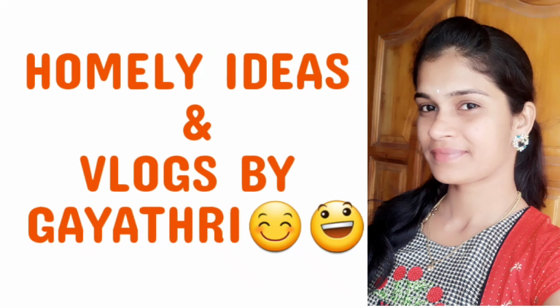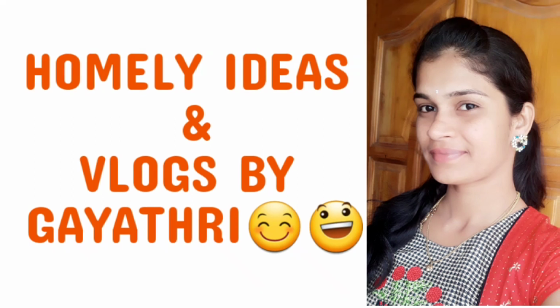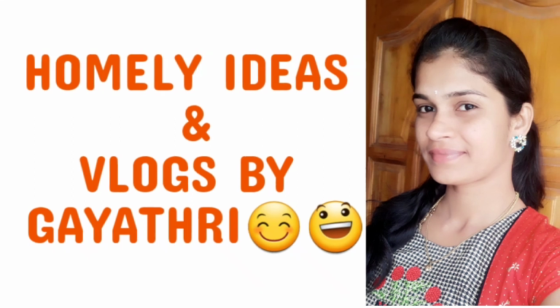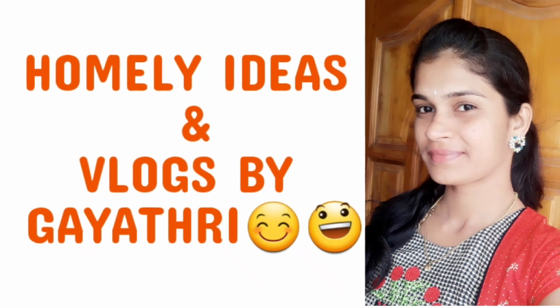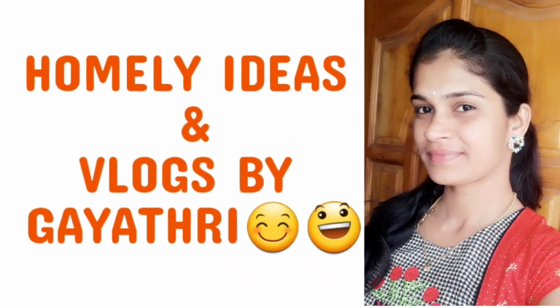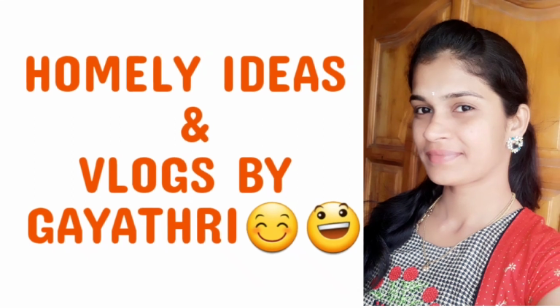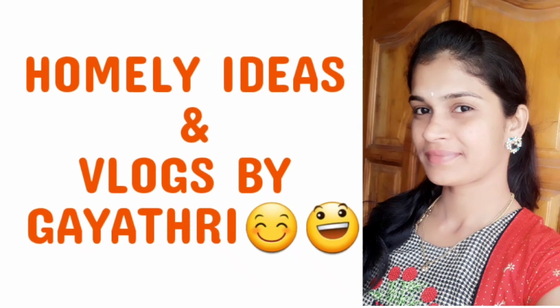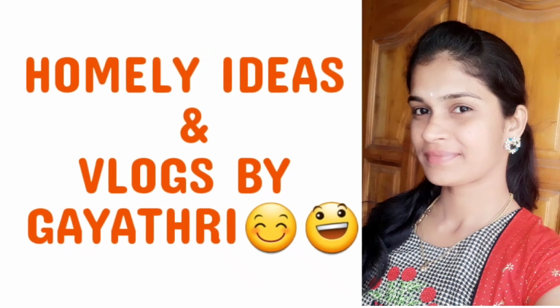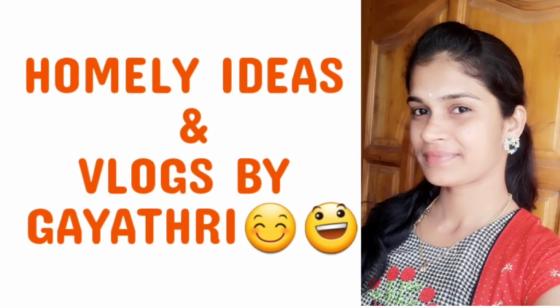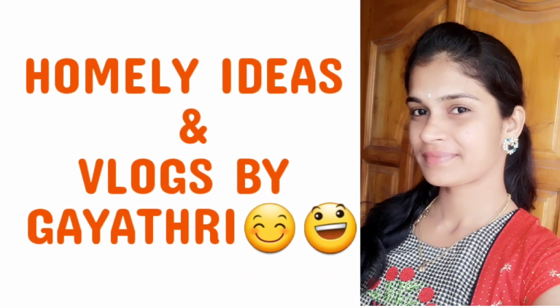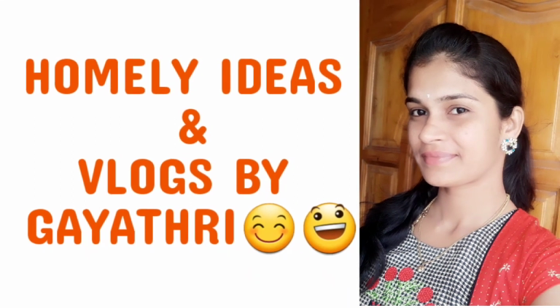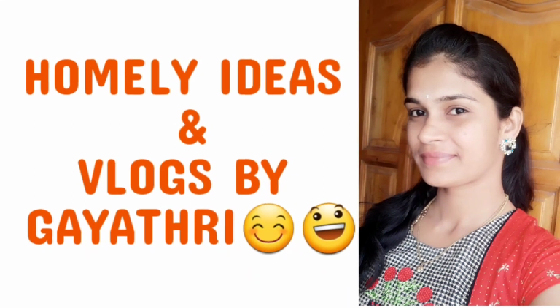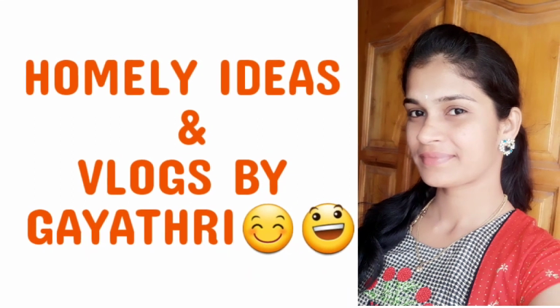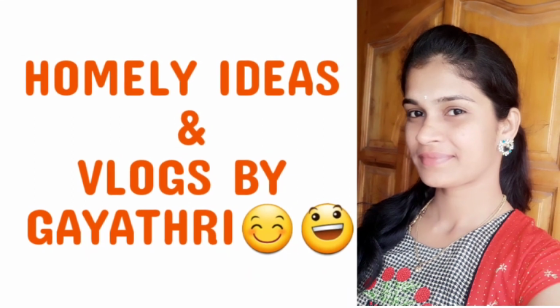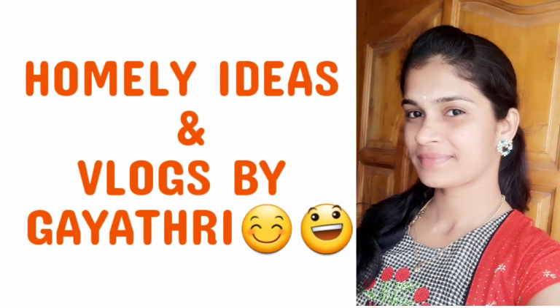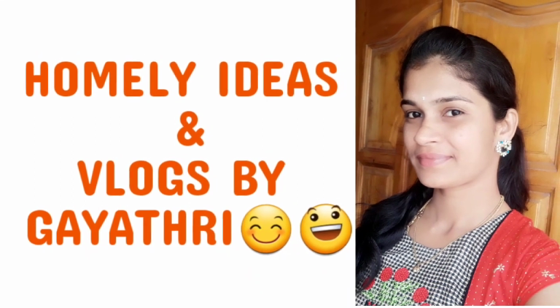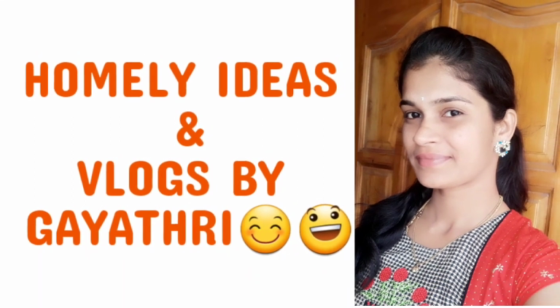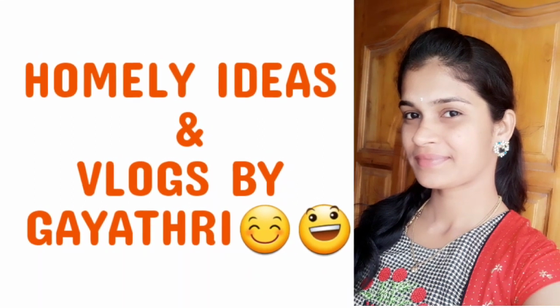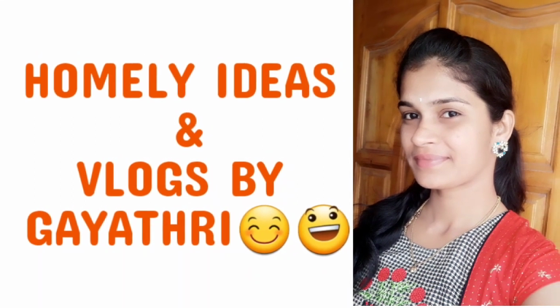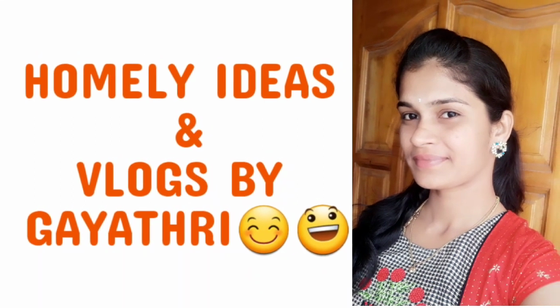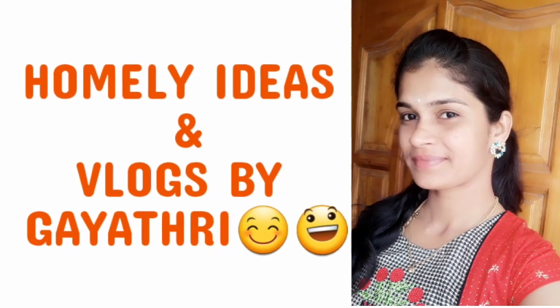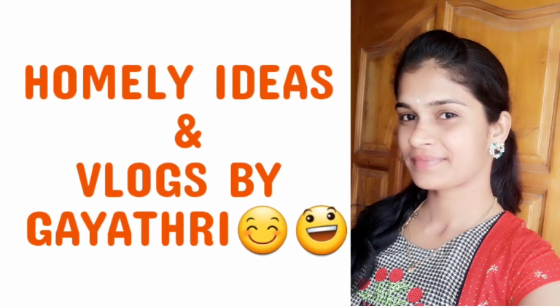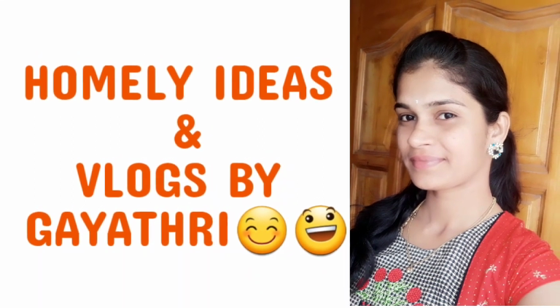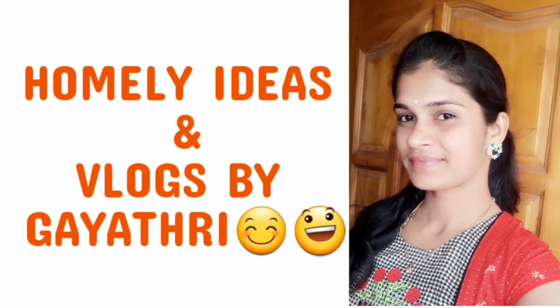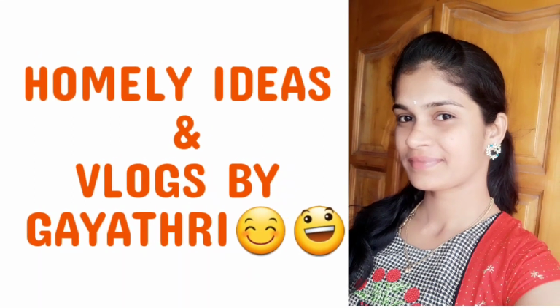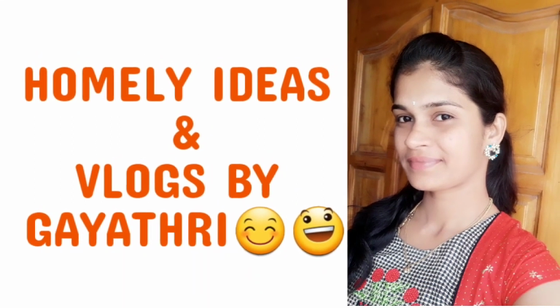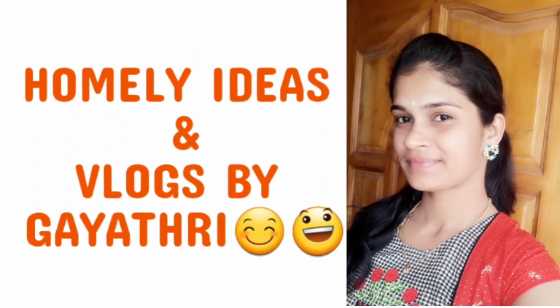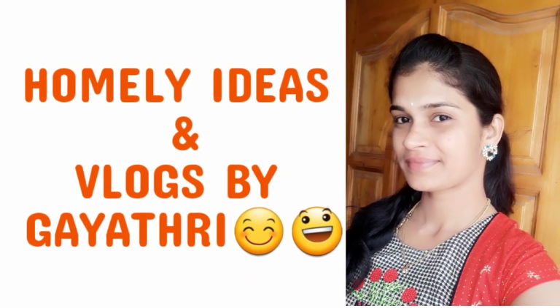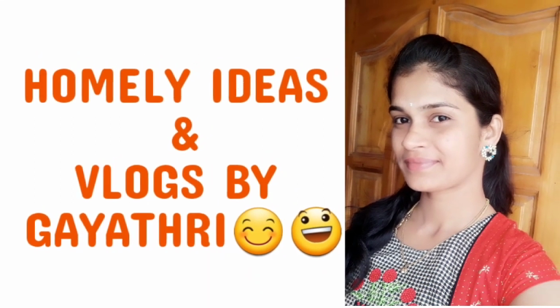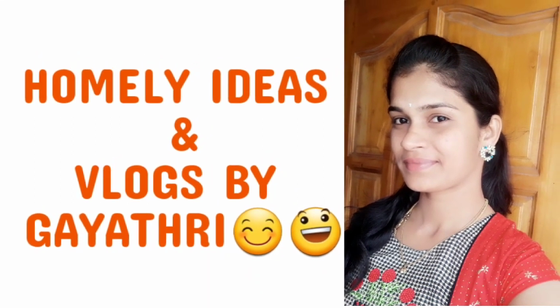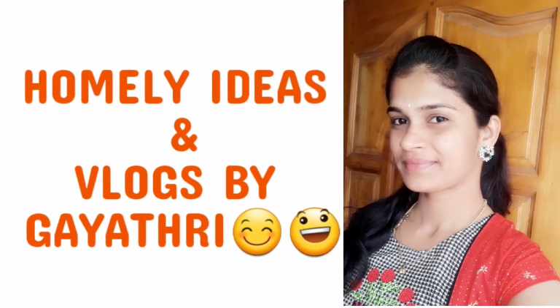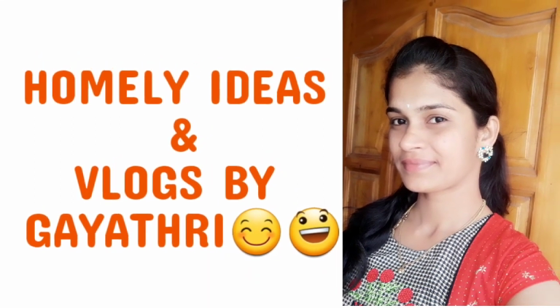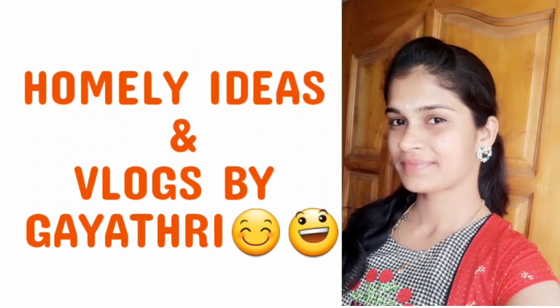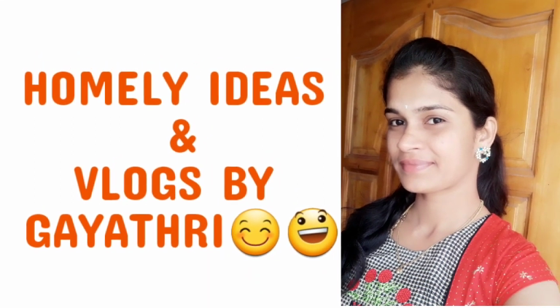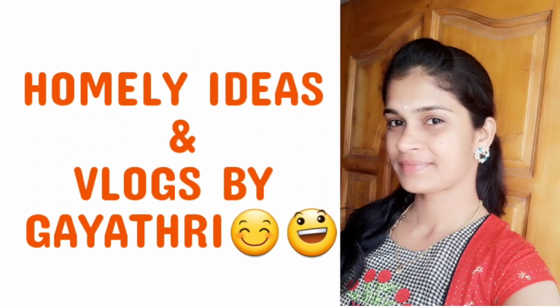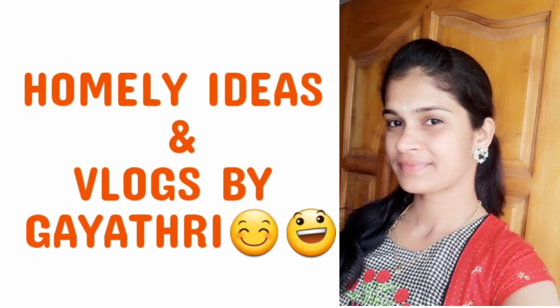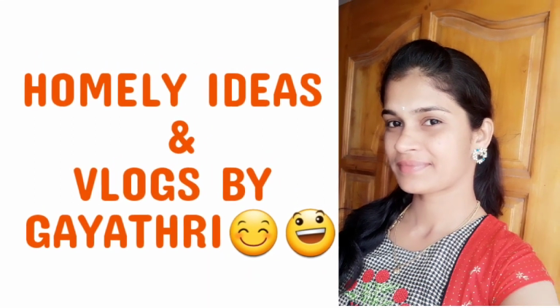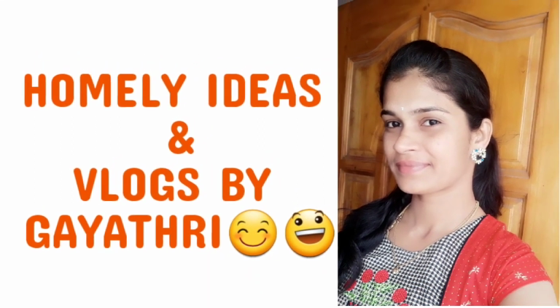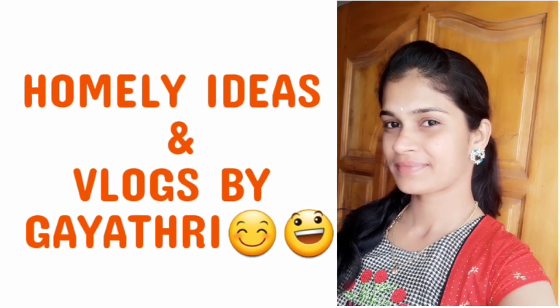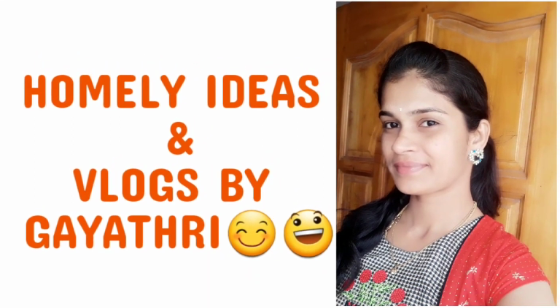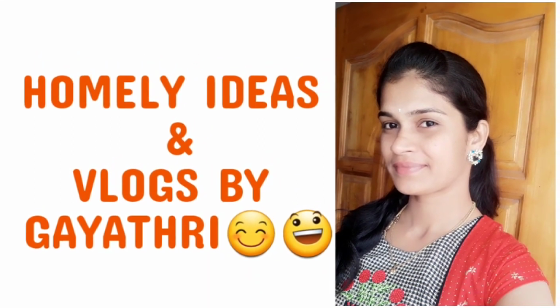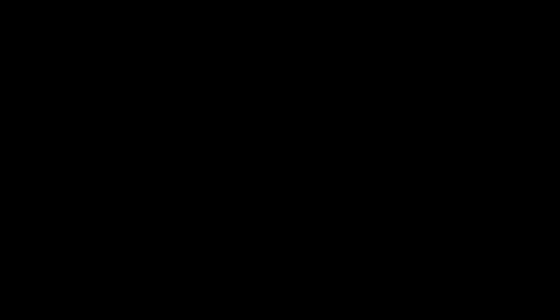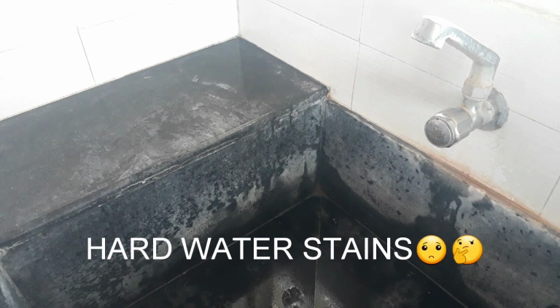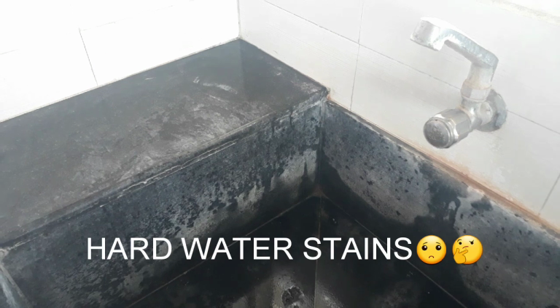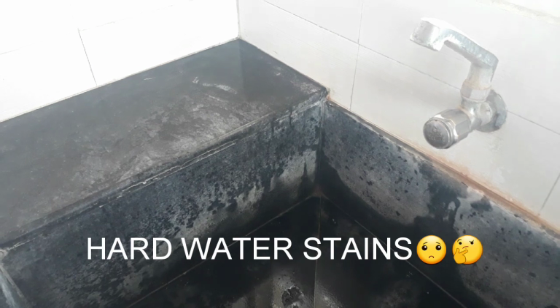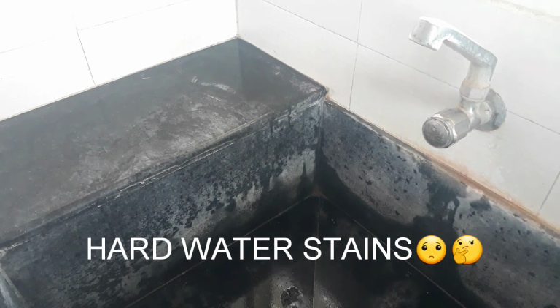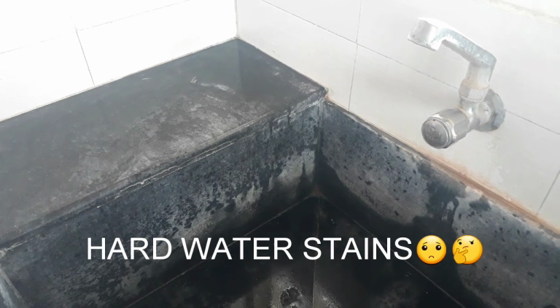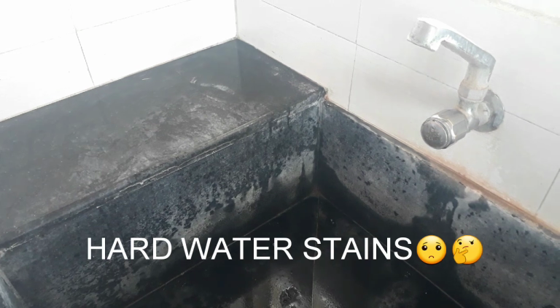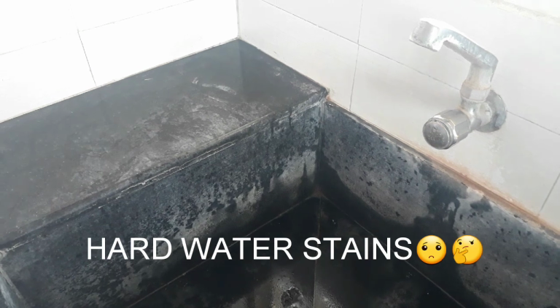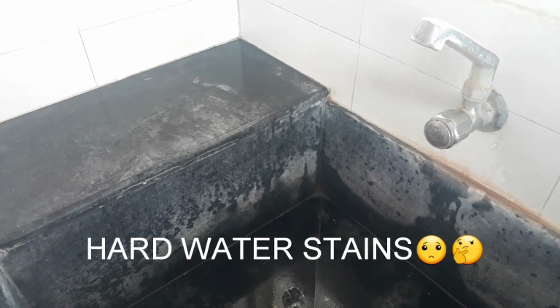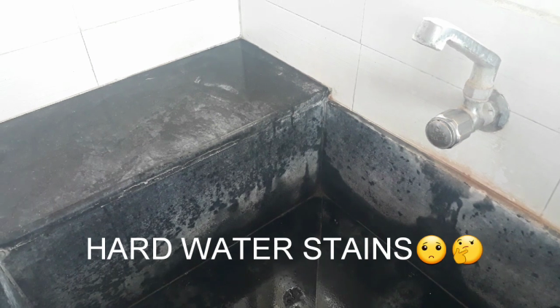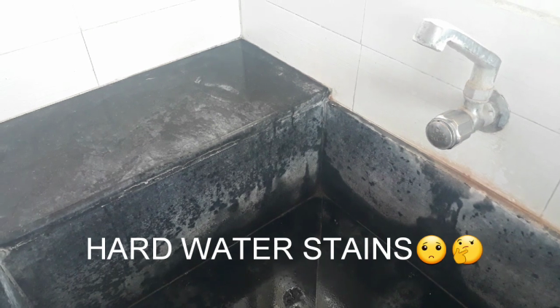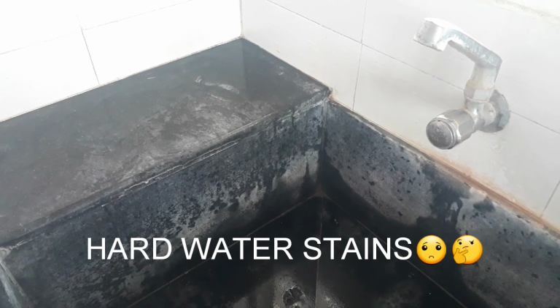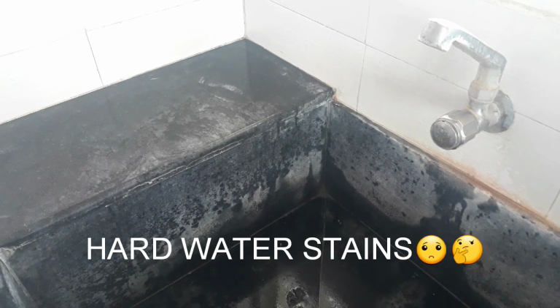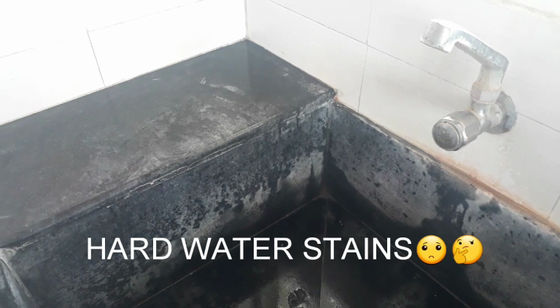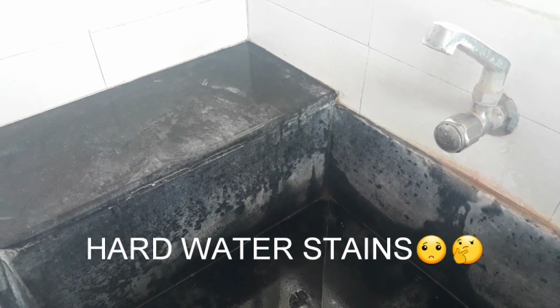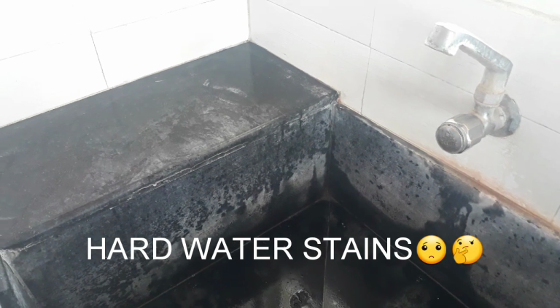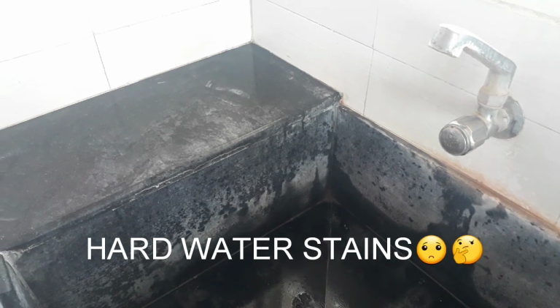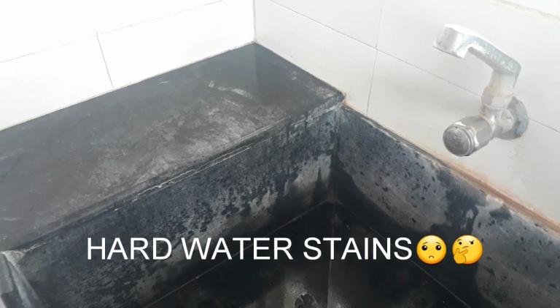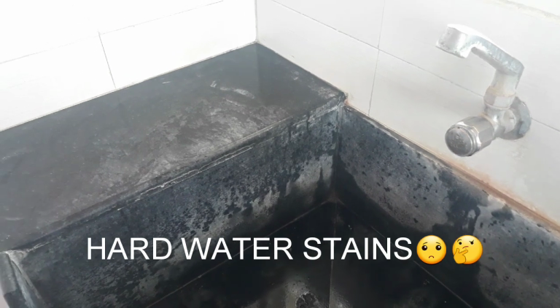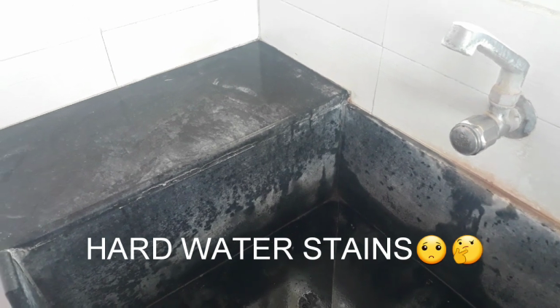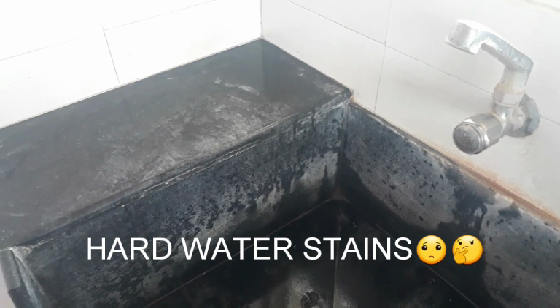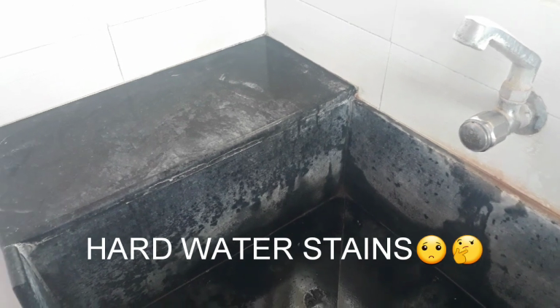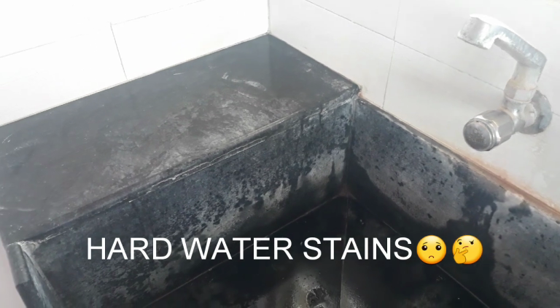Hello, hi! Welcome back to my channel, Homely Ideas and Vlogs by Gayatri. Today I am going to show a video about hard water stains.